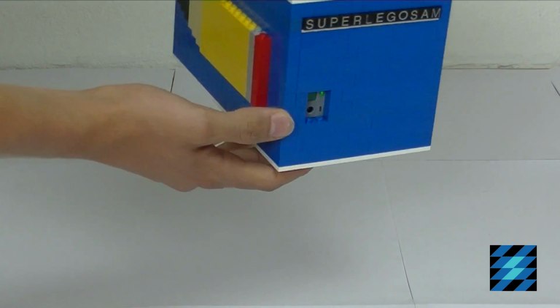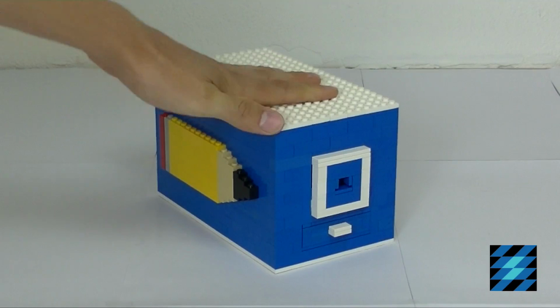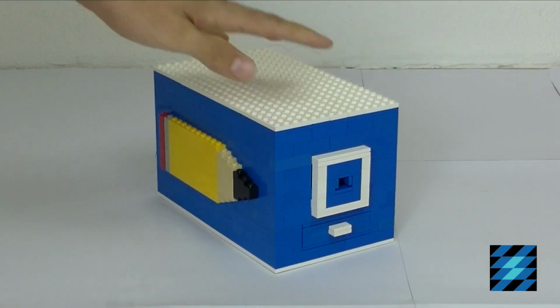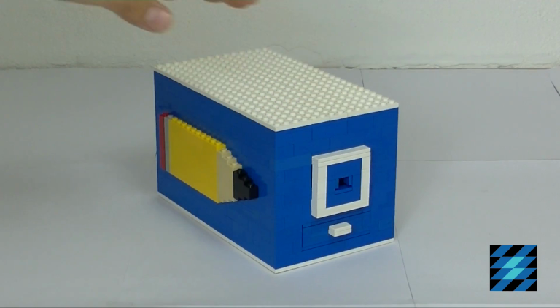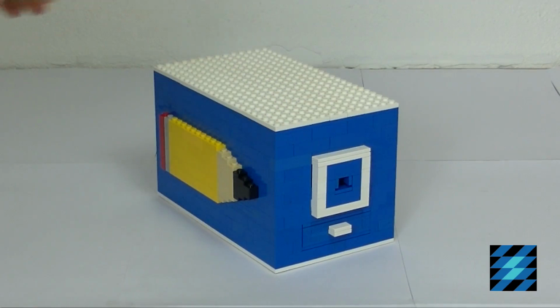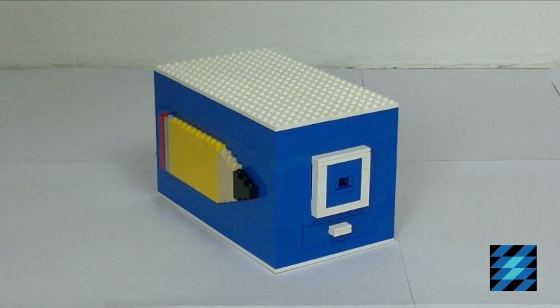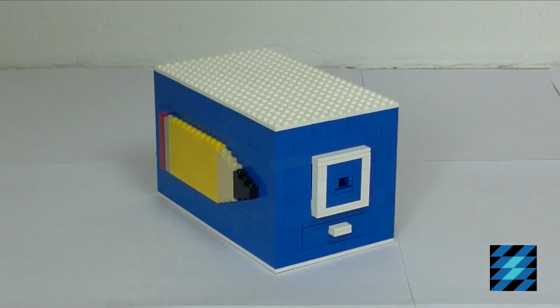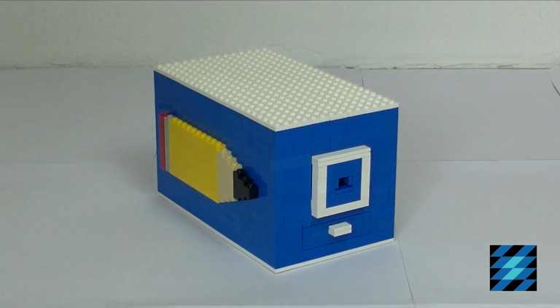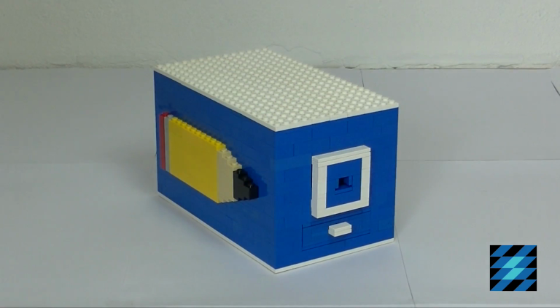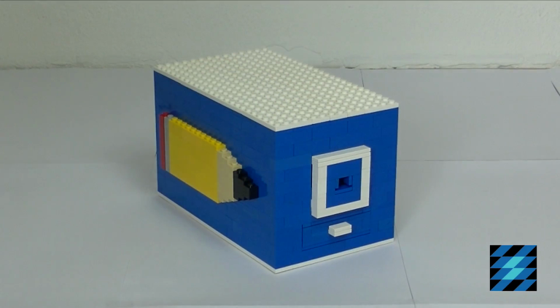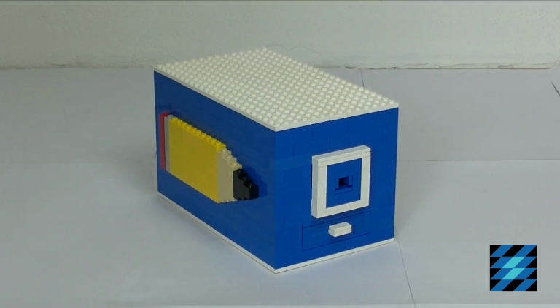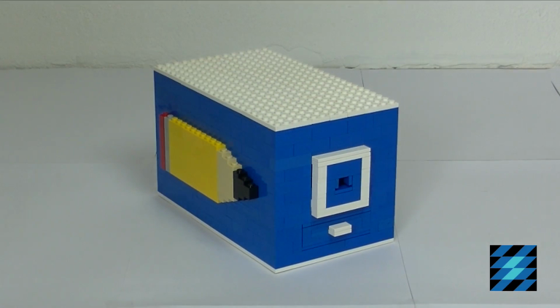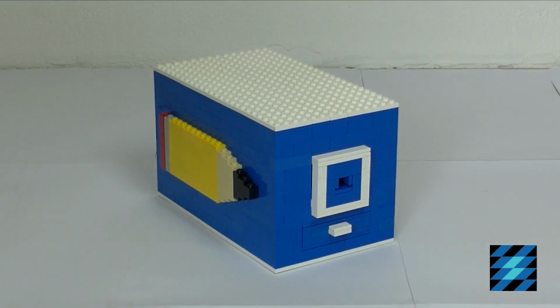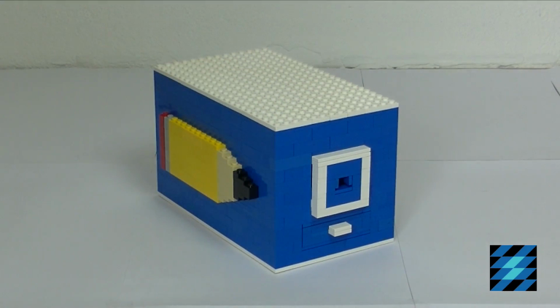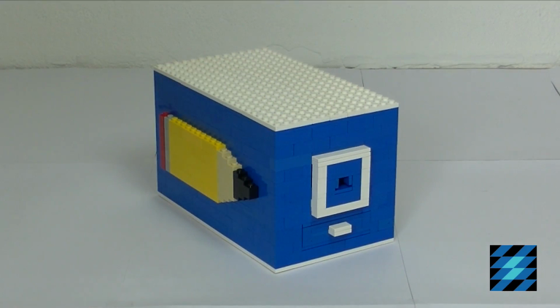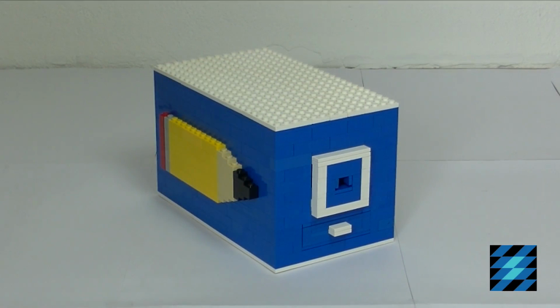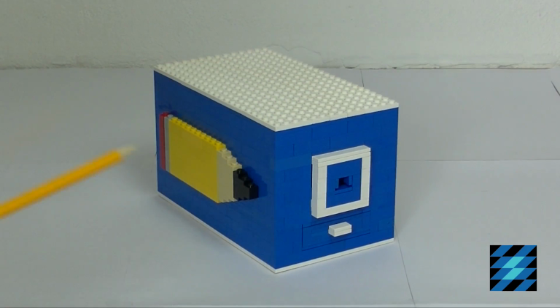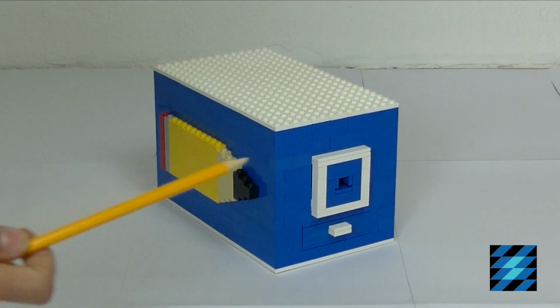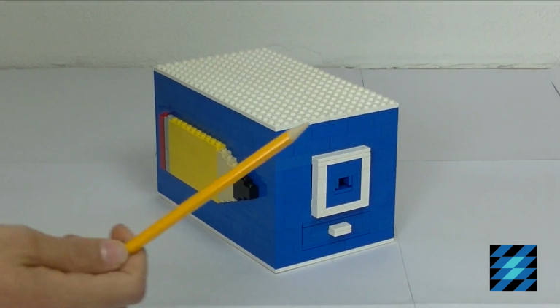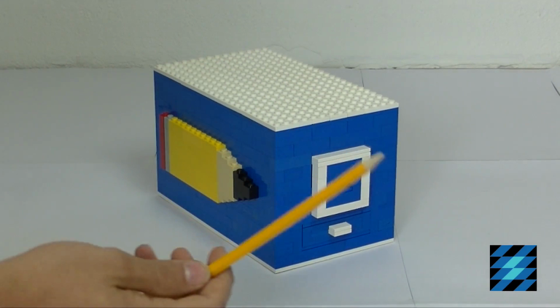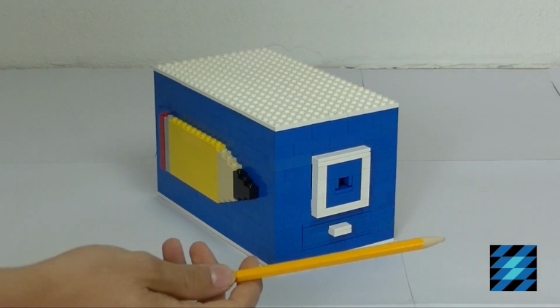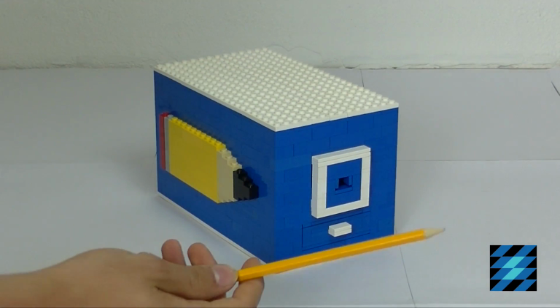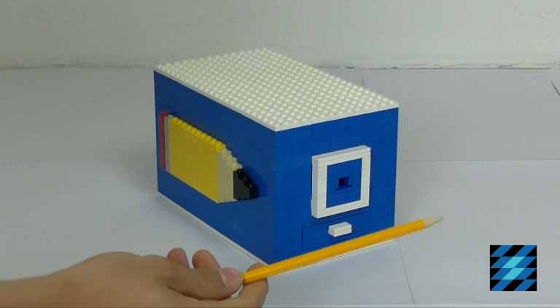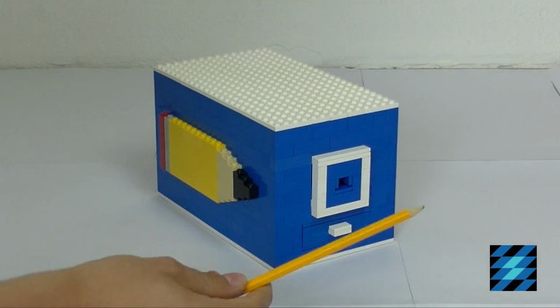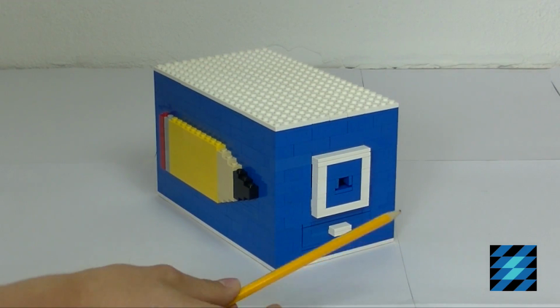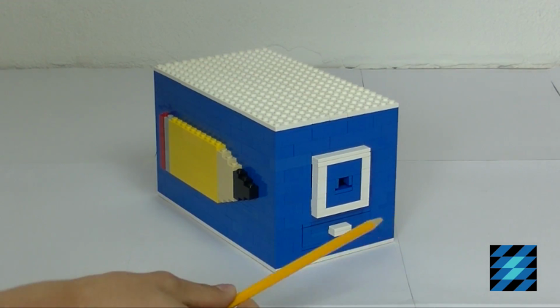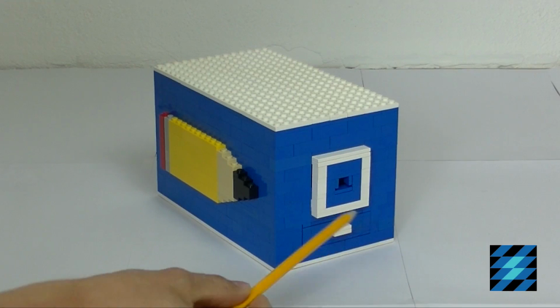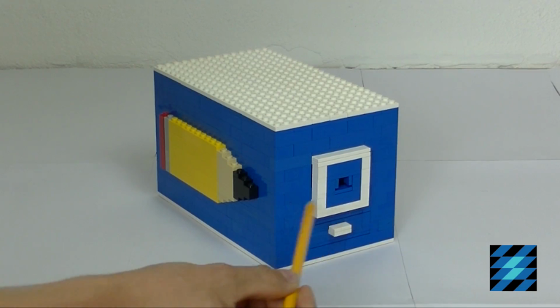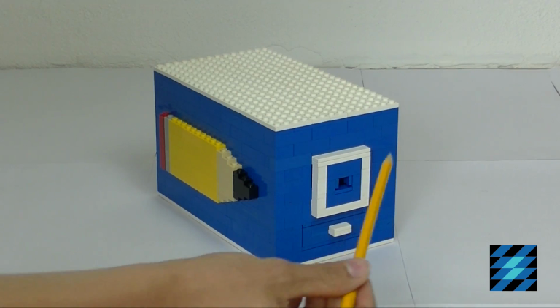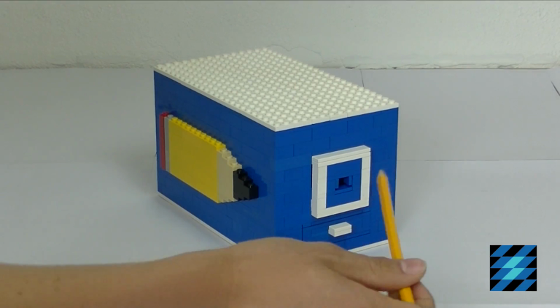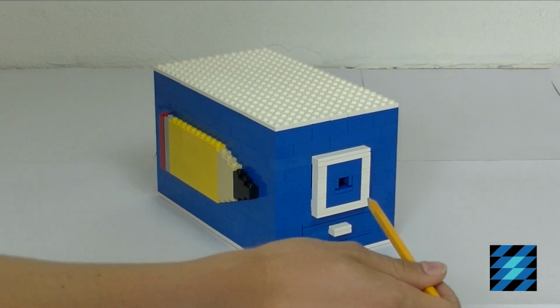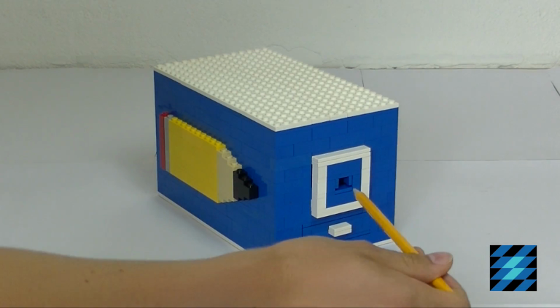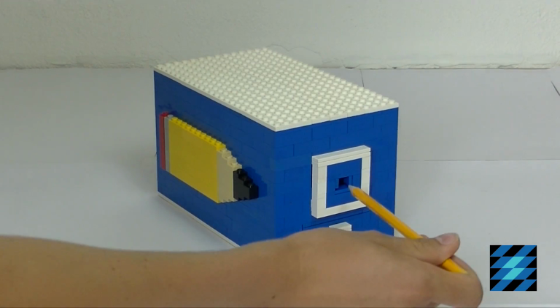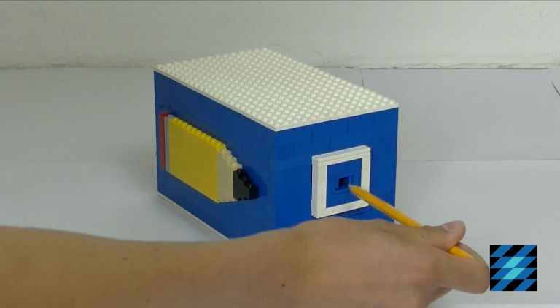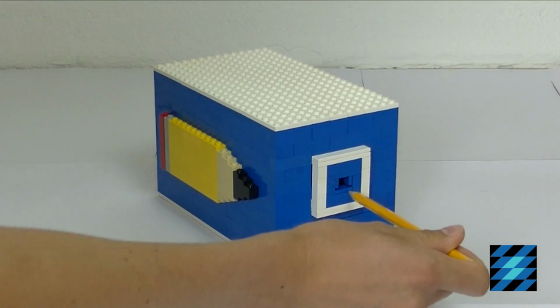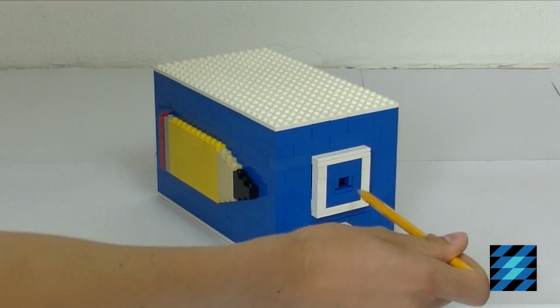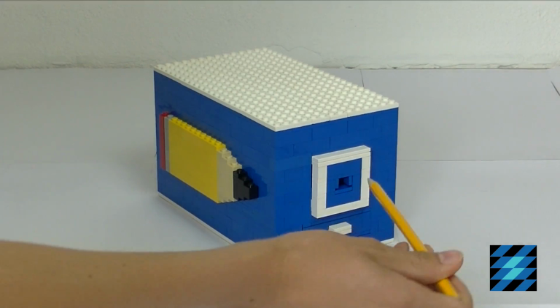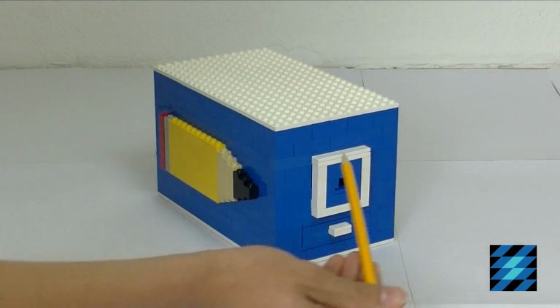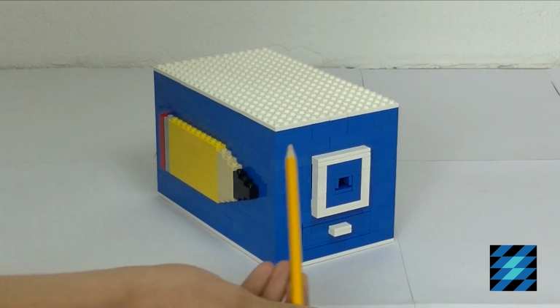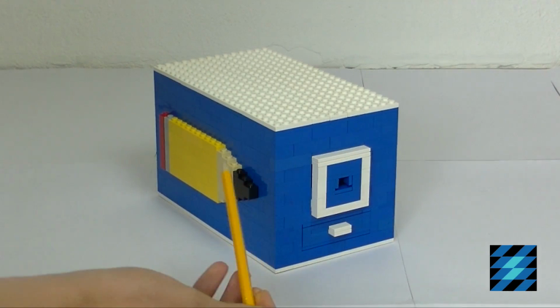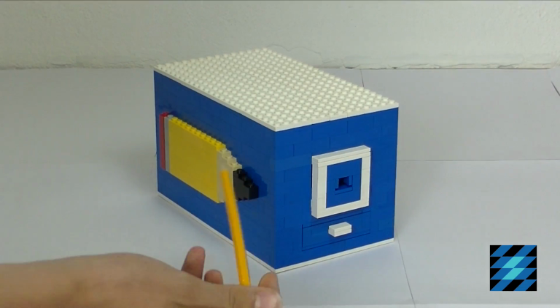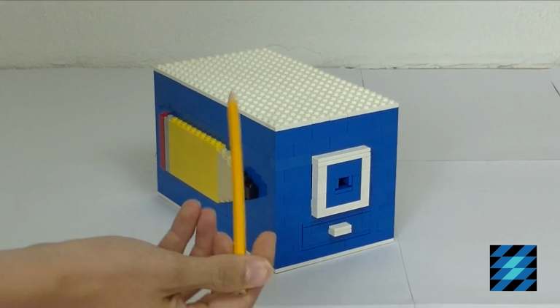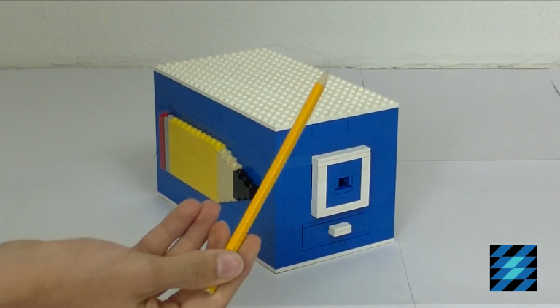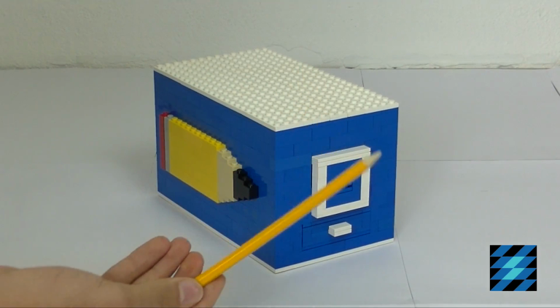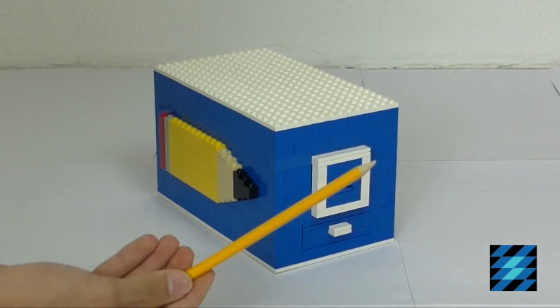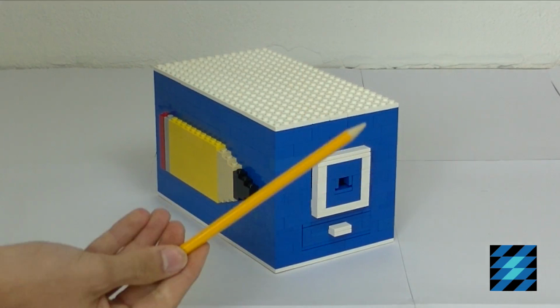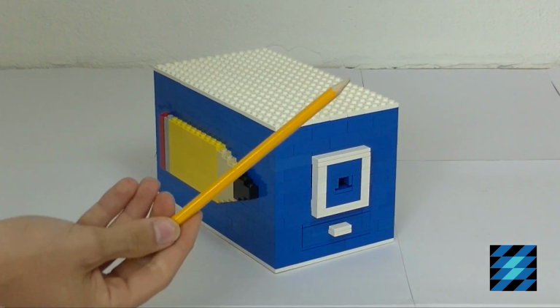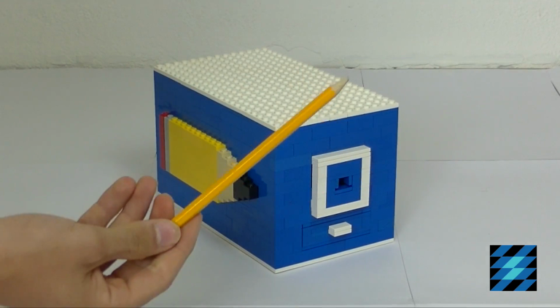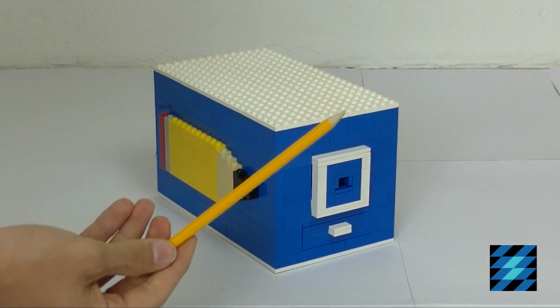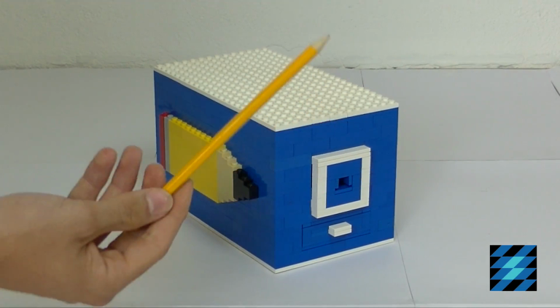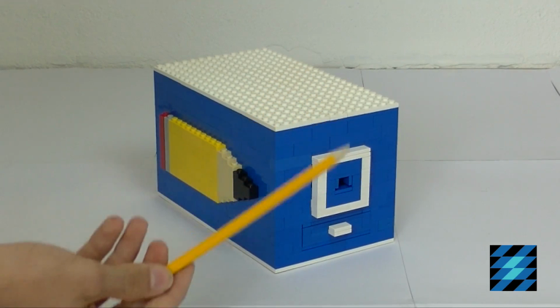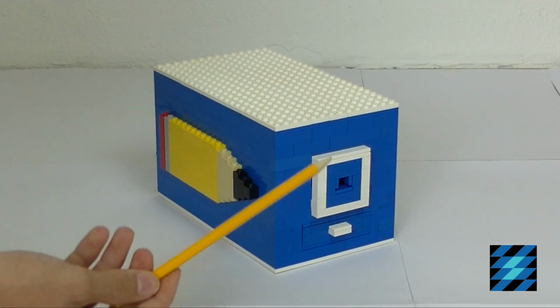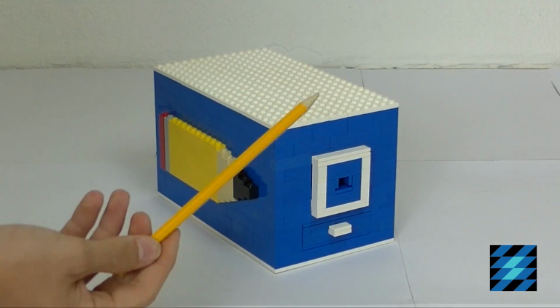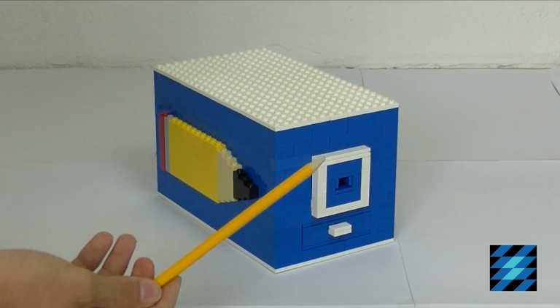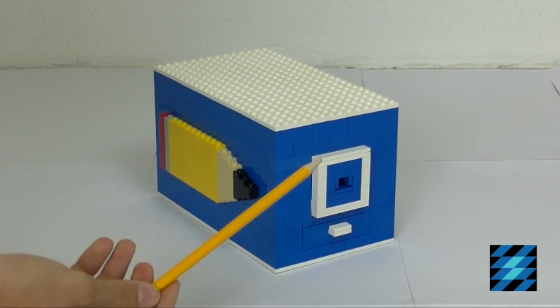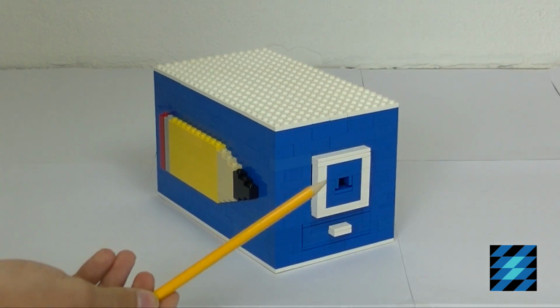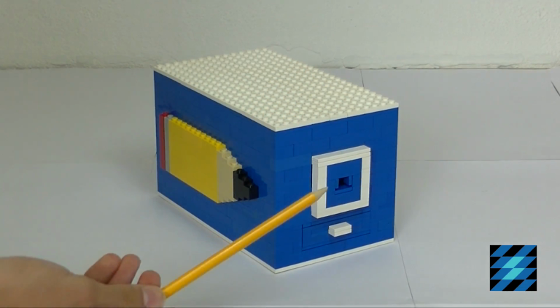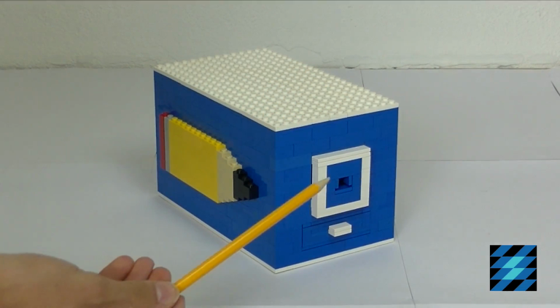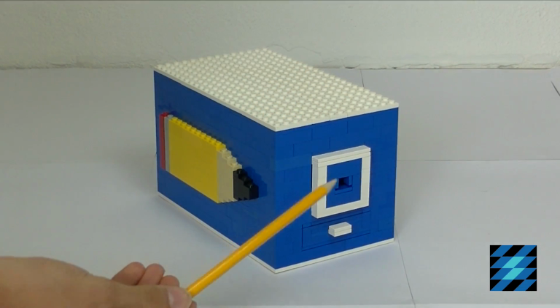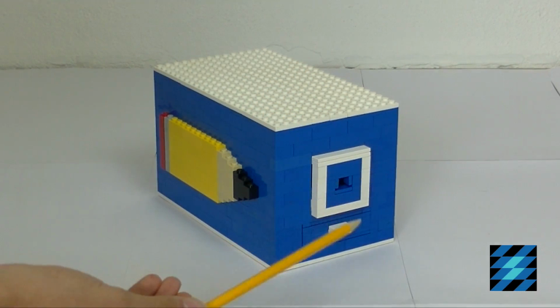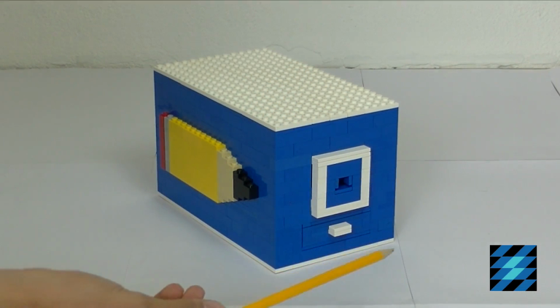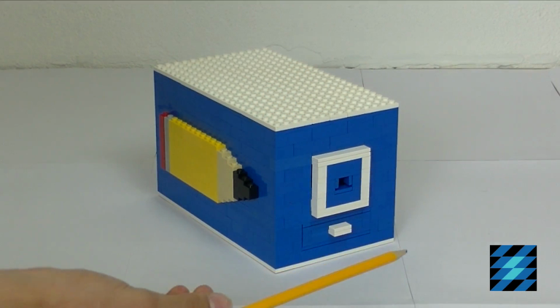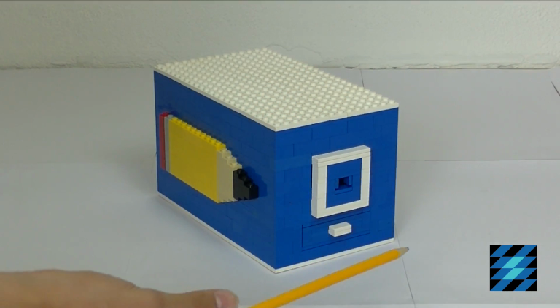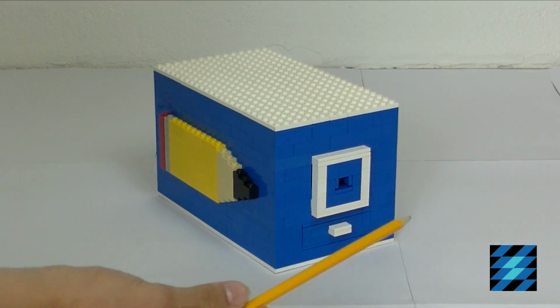To sharpen your pencil you need to insert your pencil in this hole and the machine will automatically start sharpening.